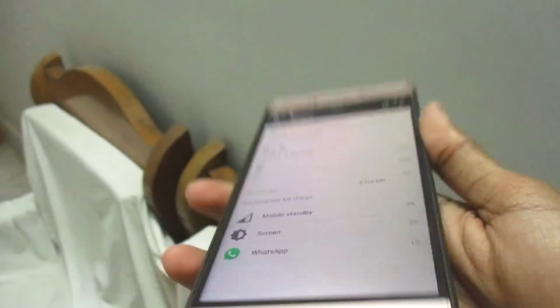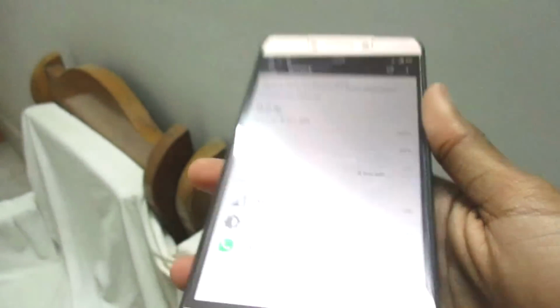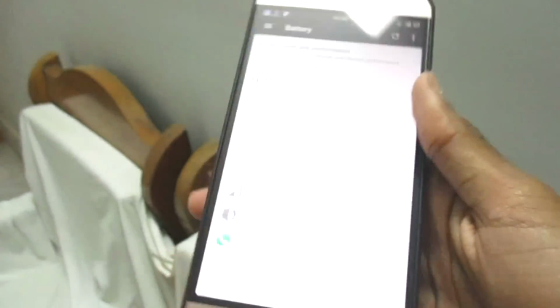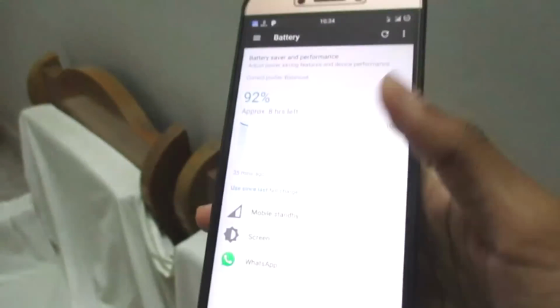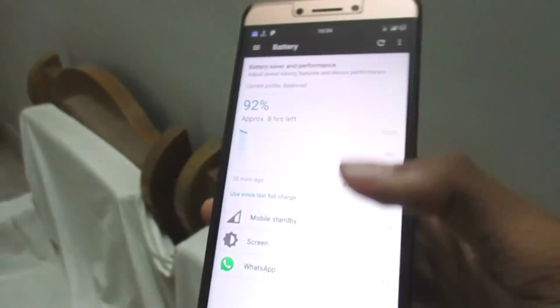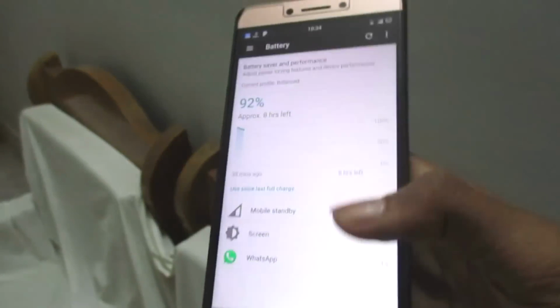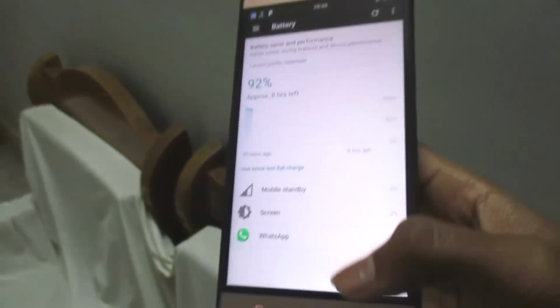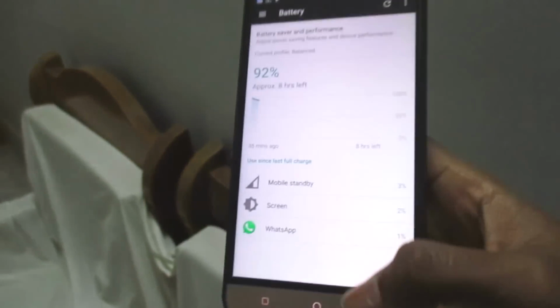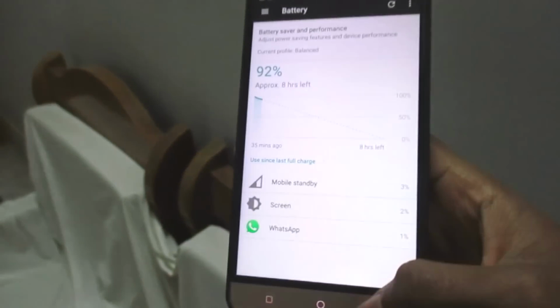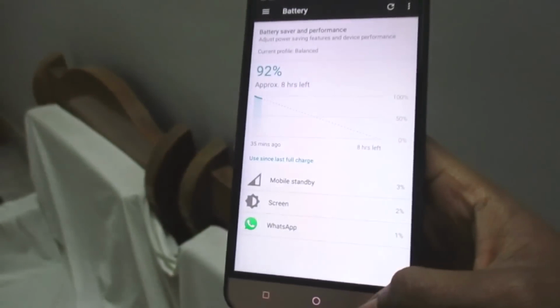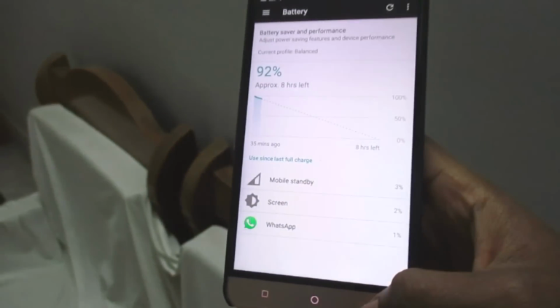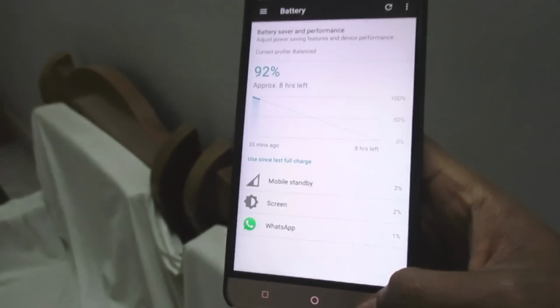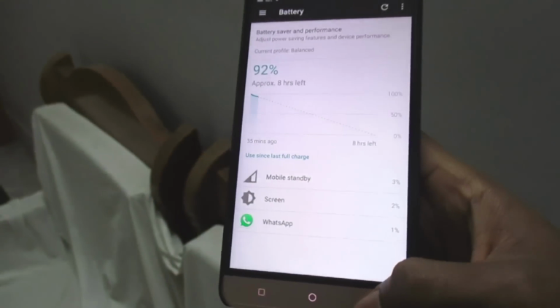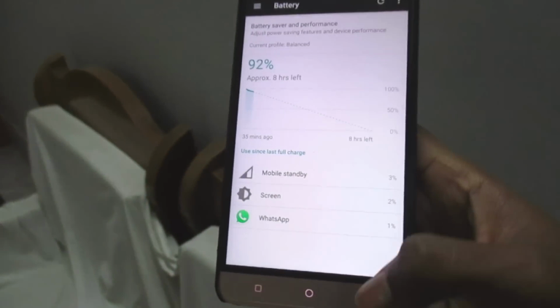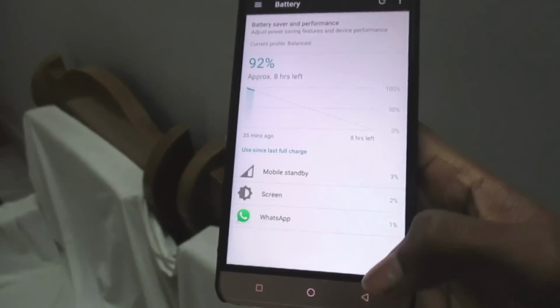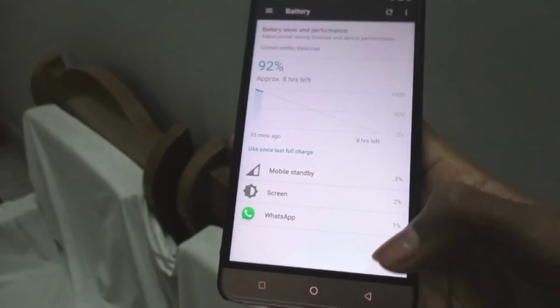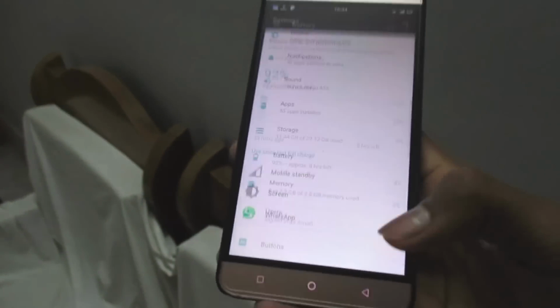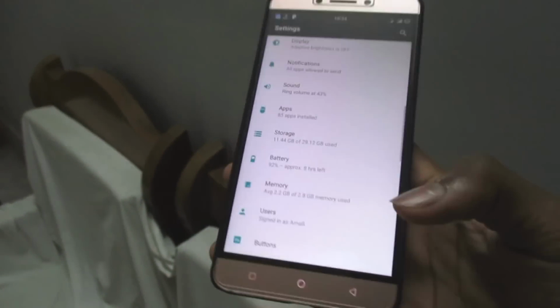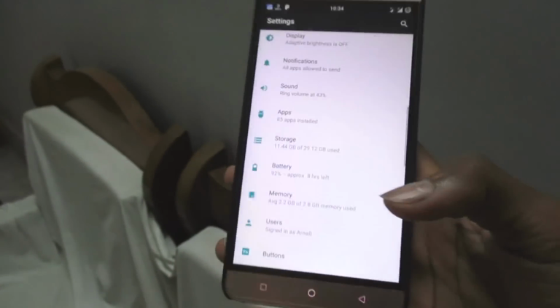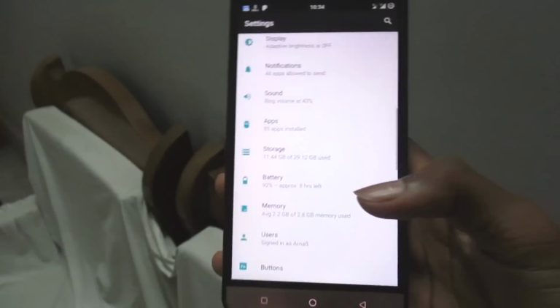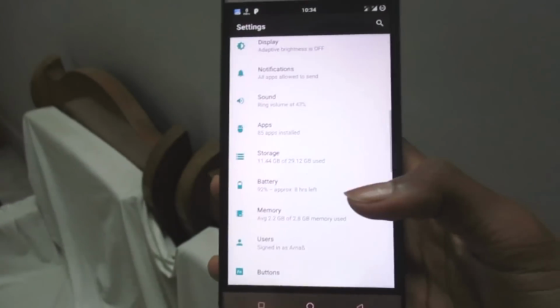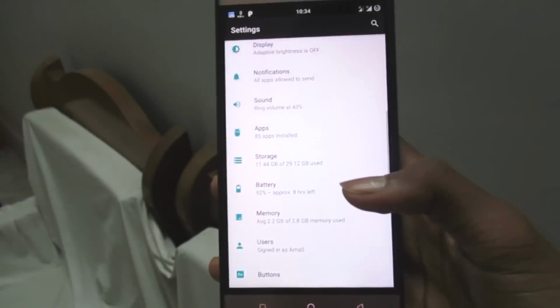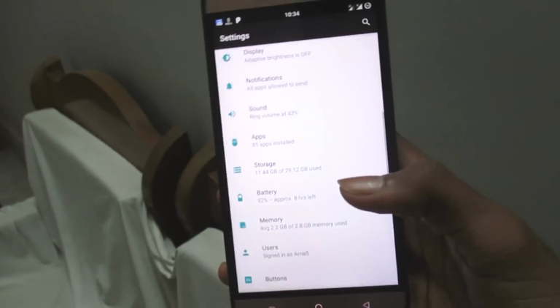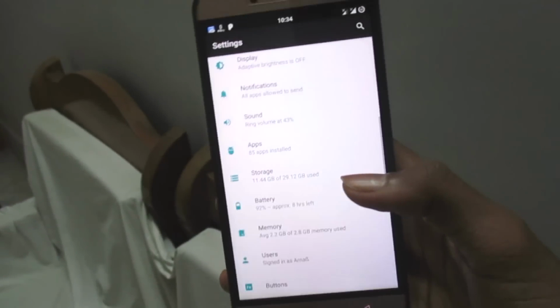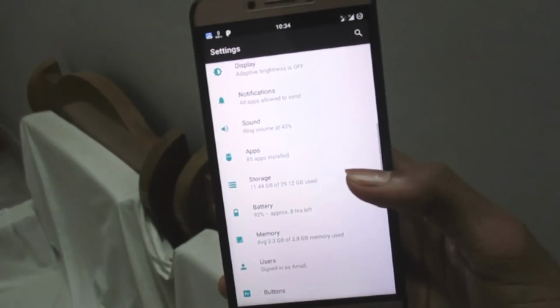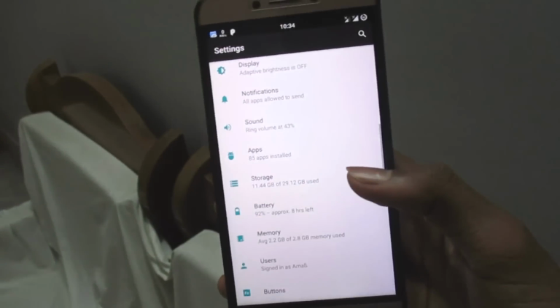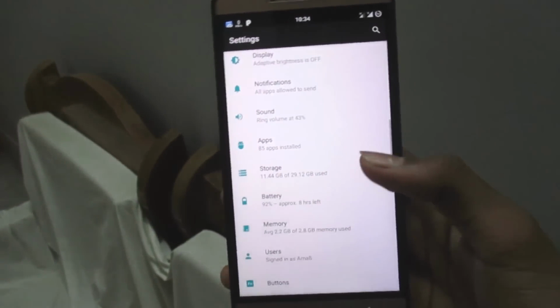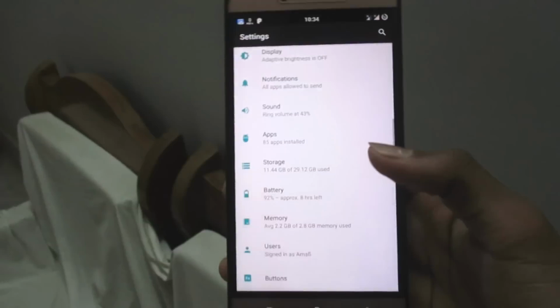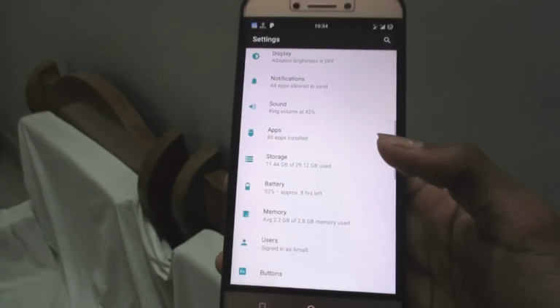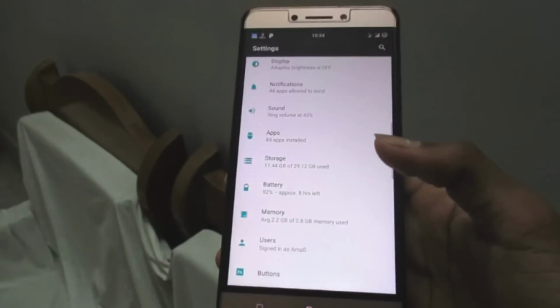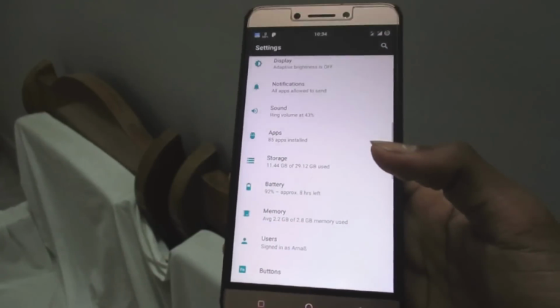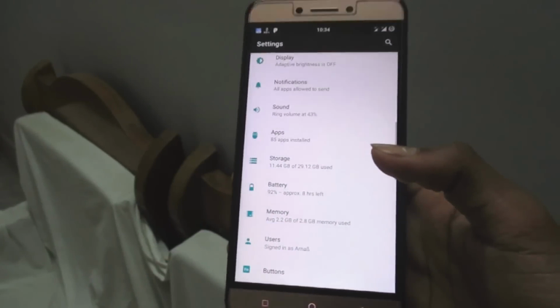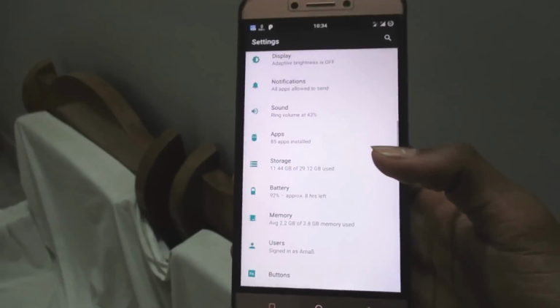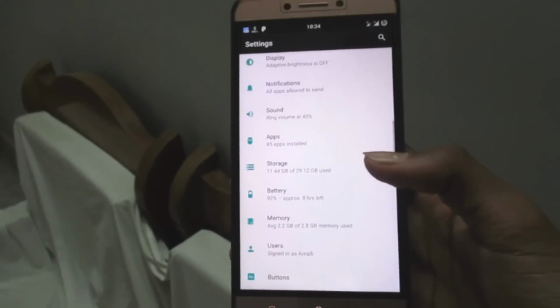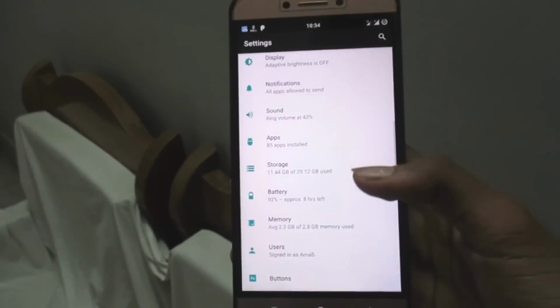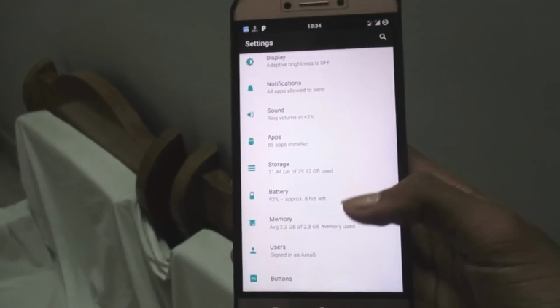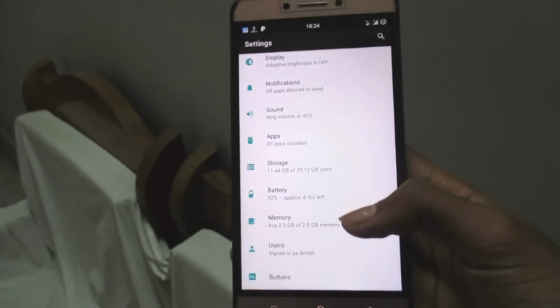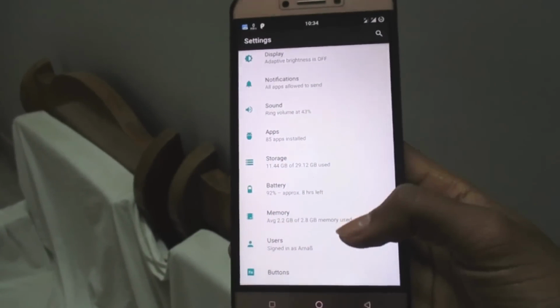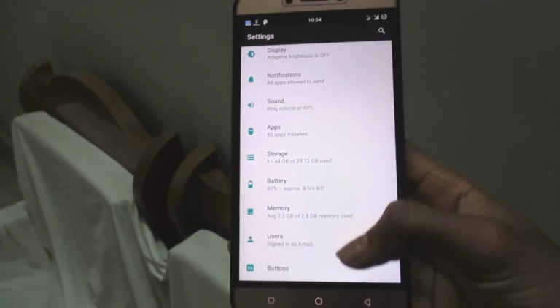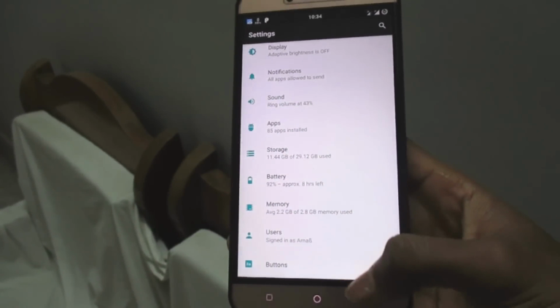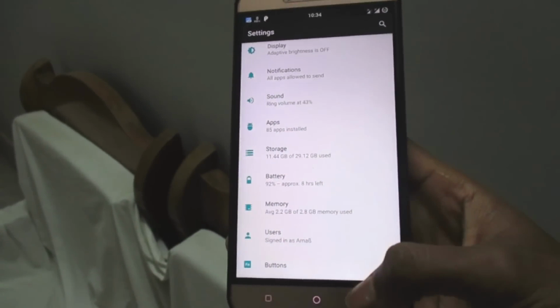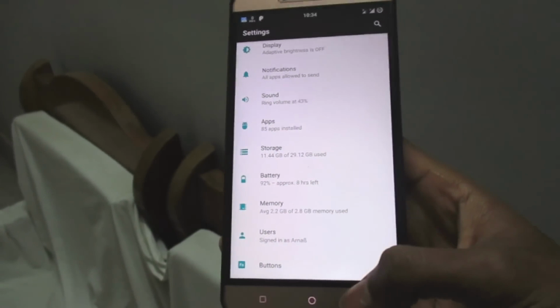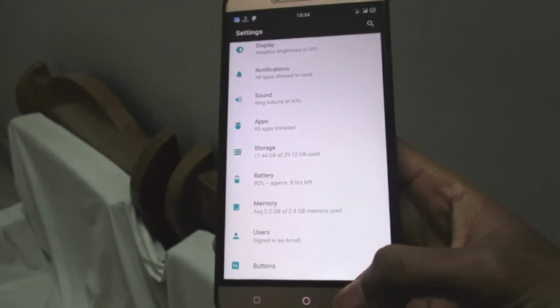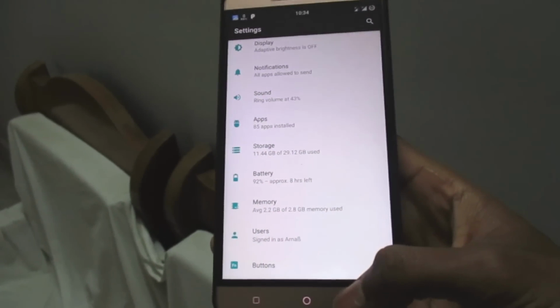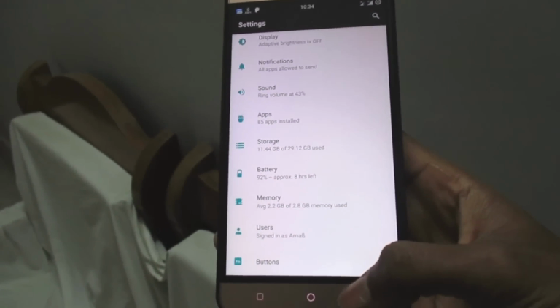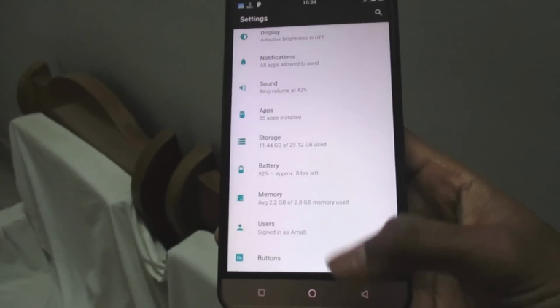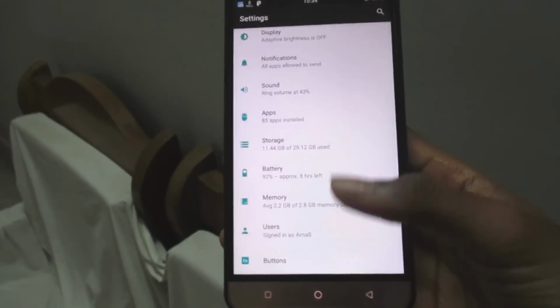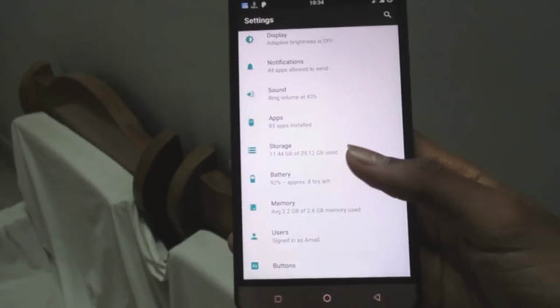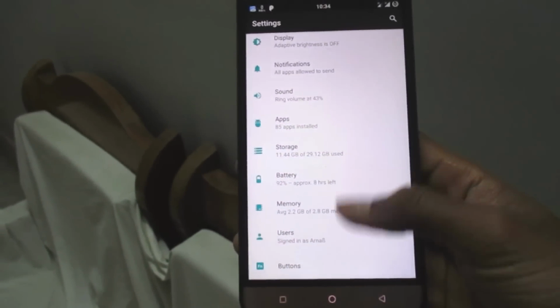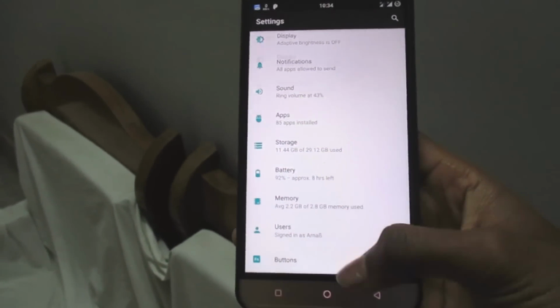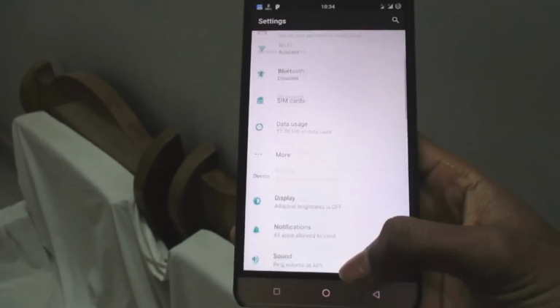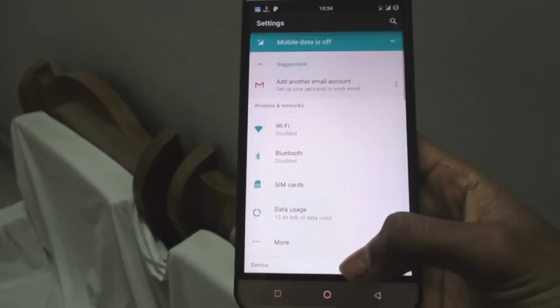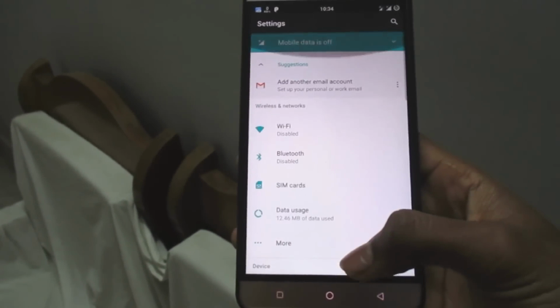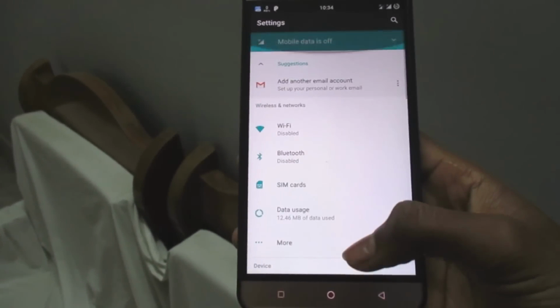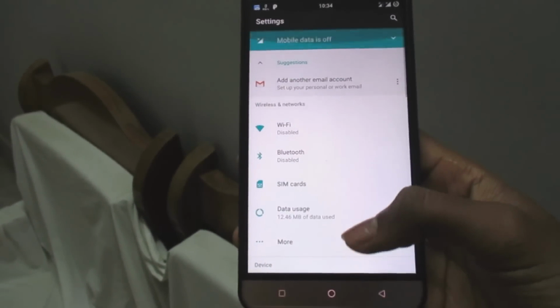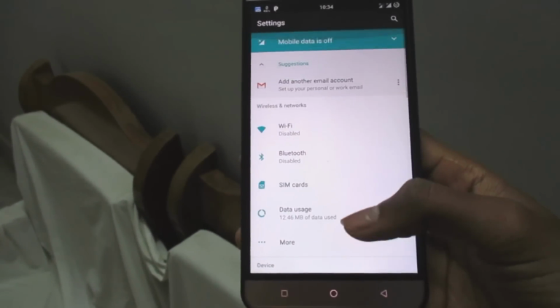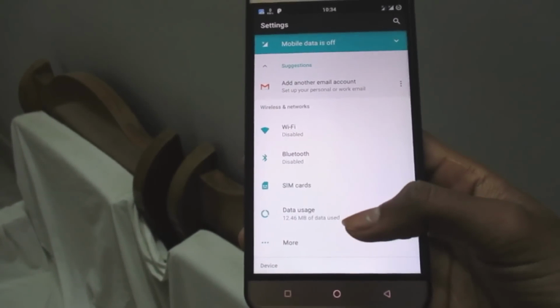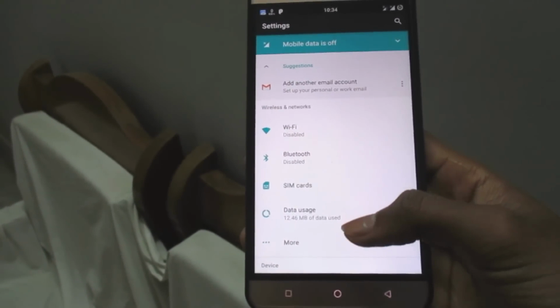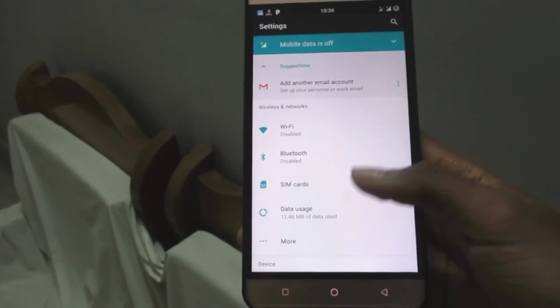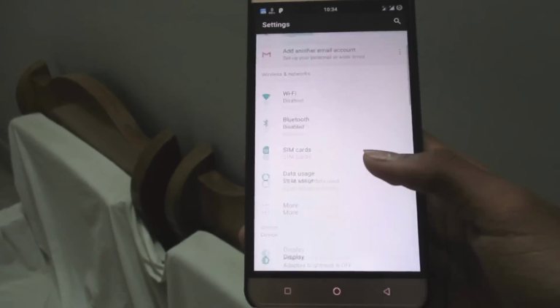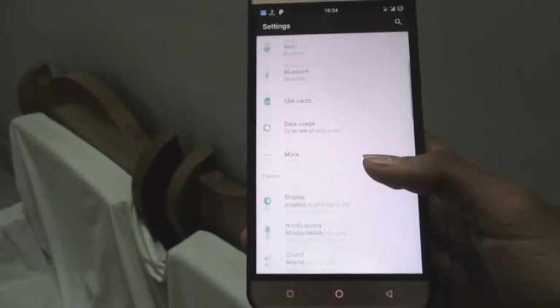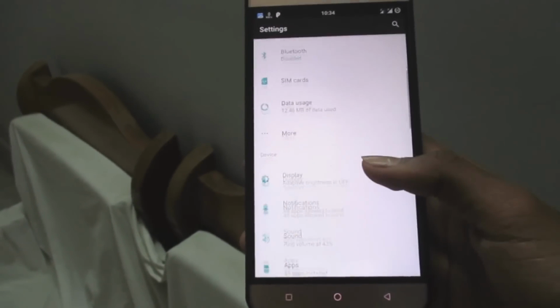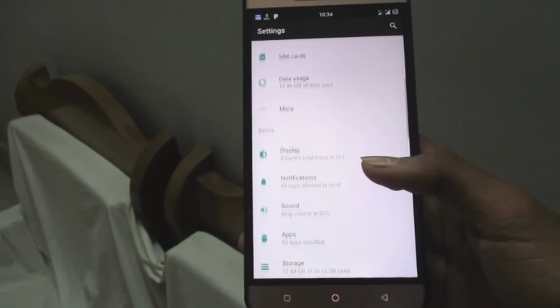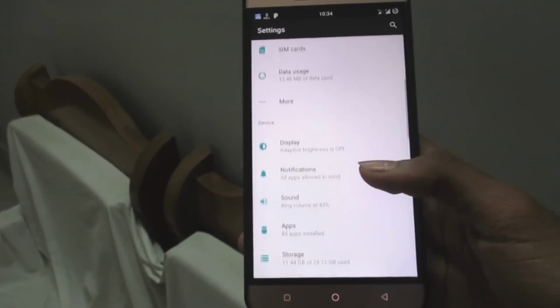This is running pretty much a stock ROM because it's based on Lineage OS 14, which is a pretty good thing.